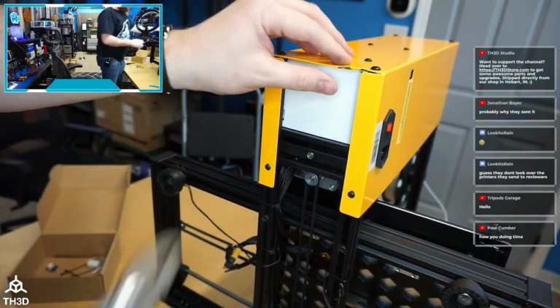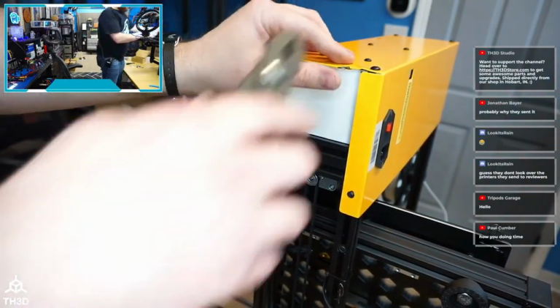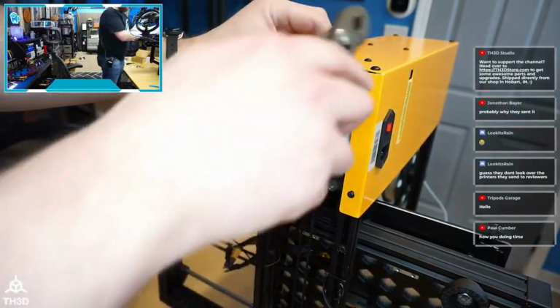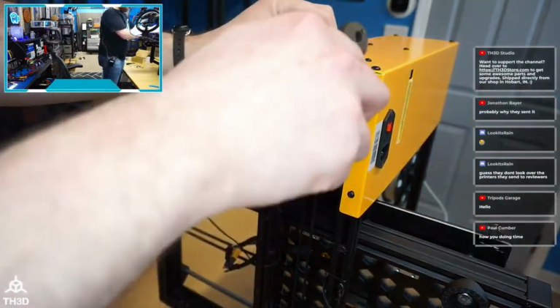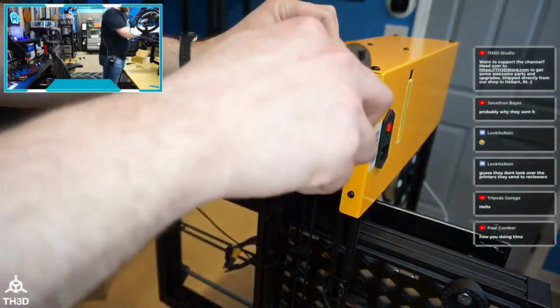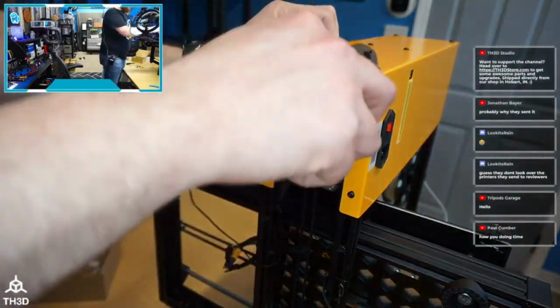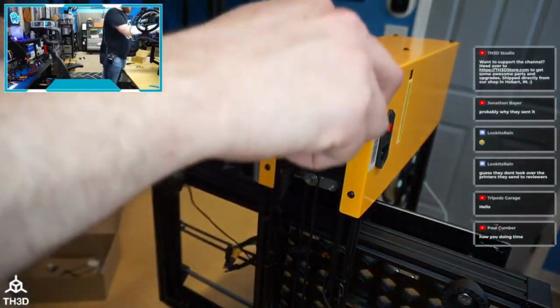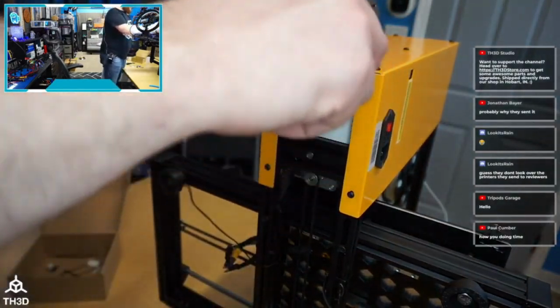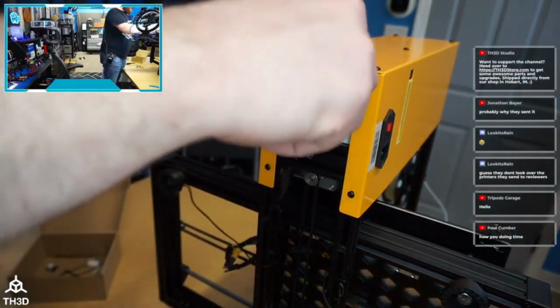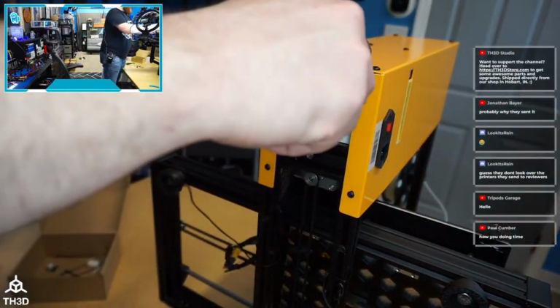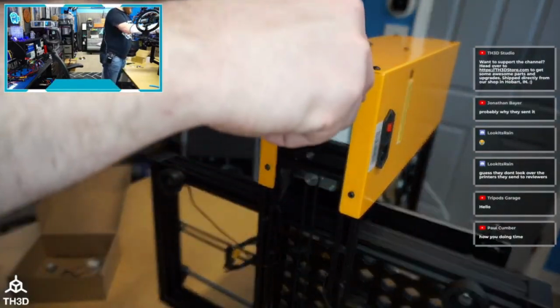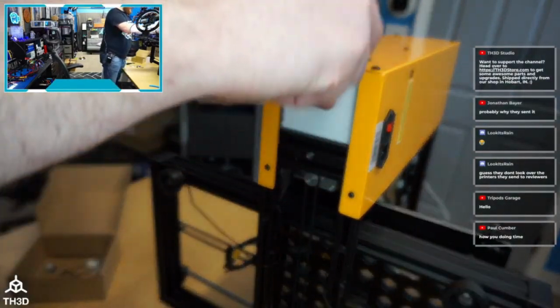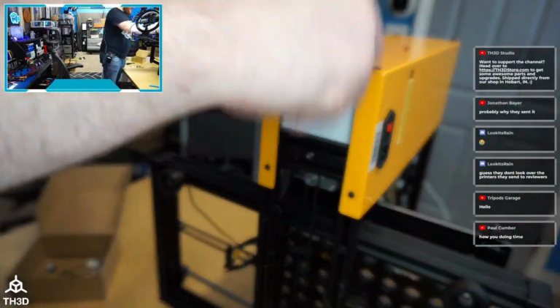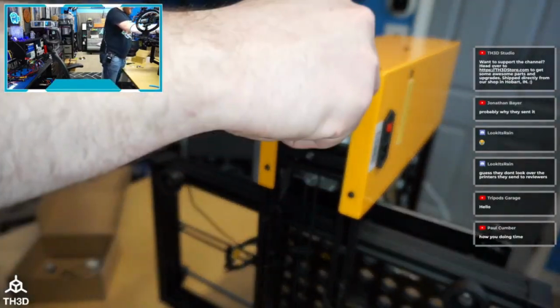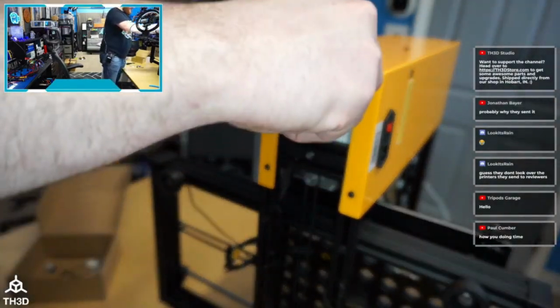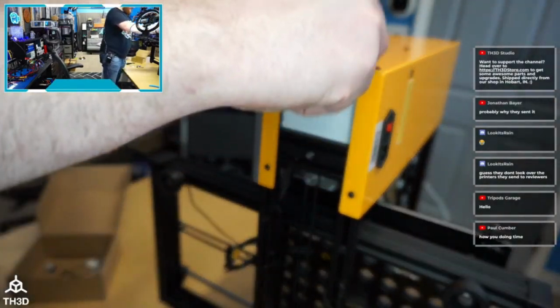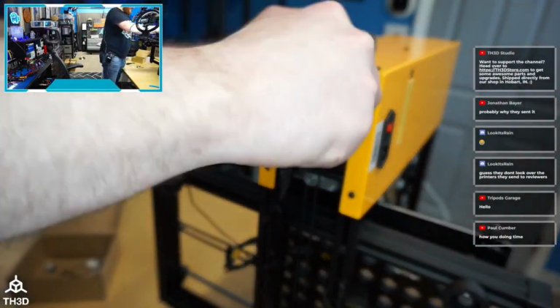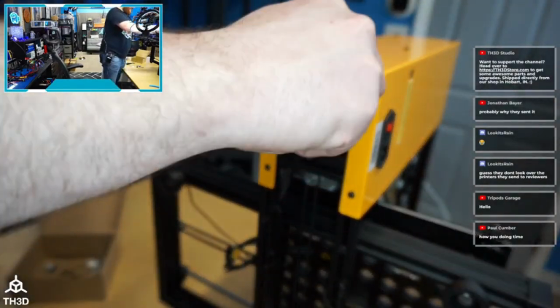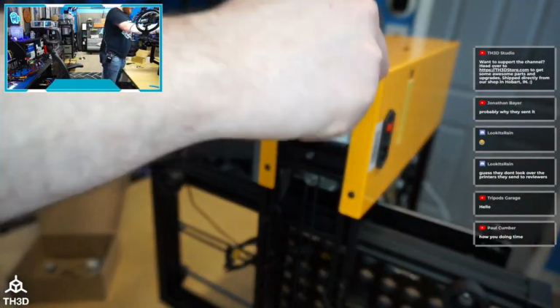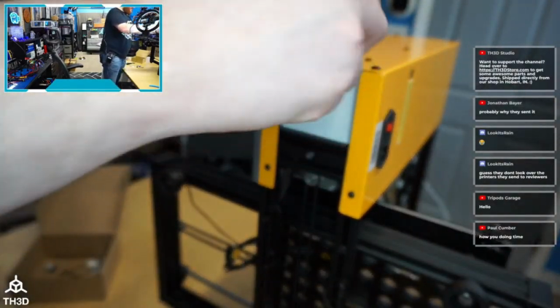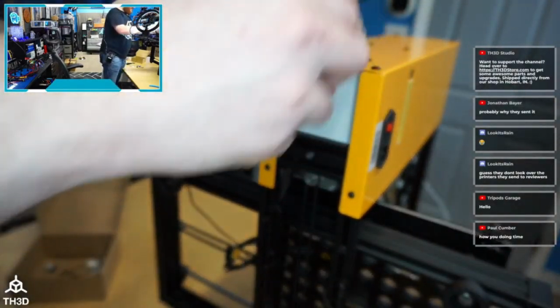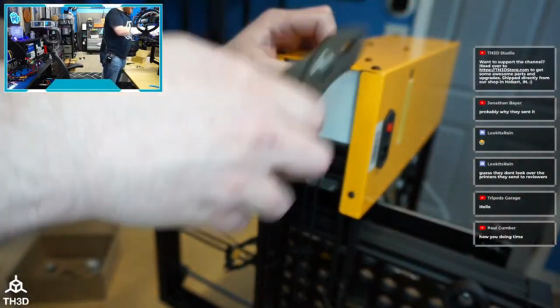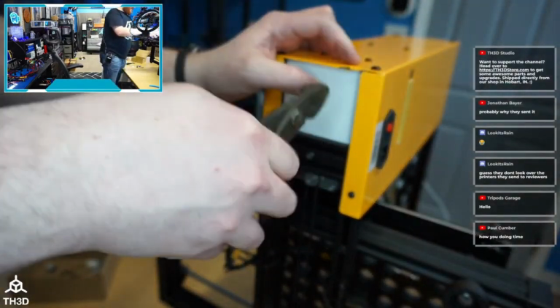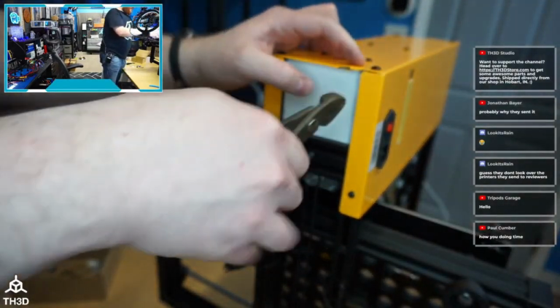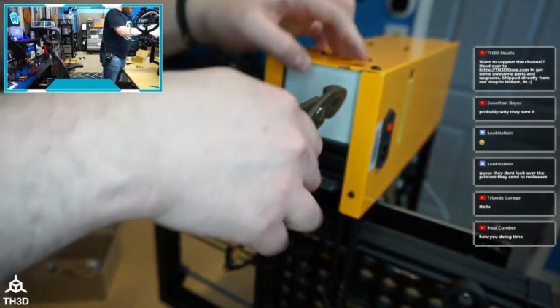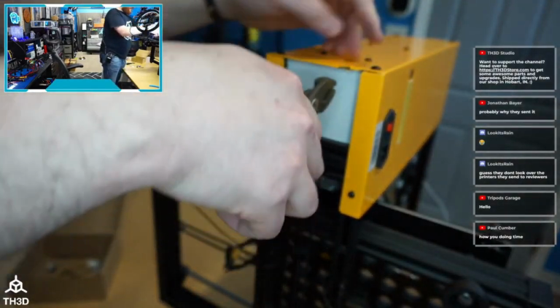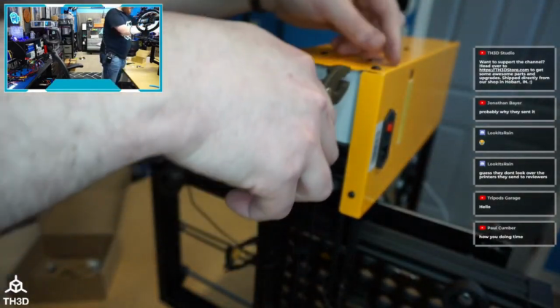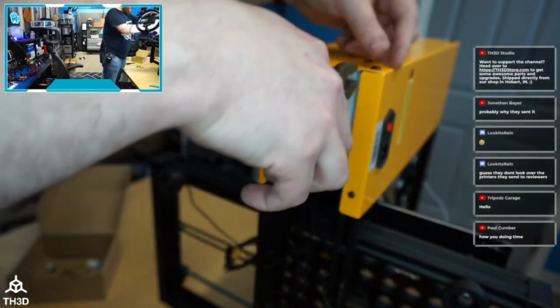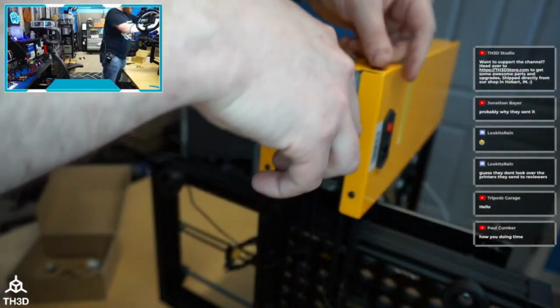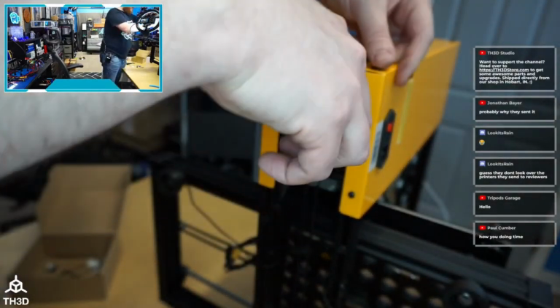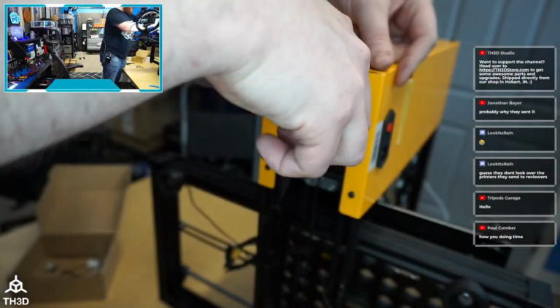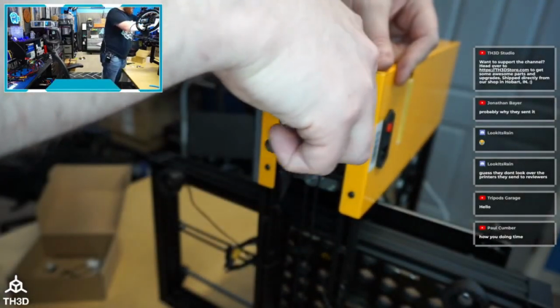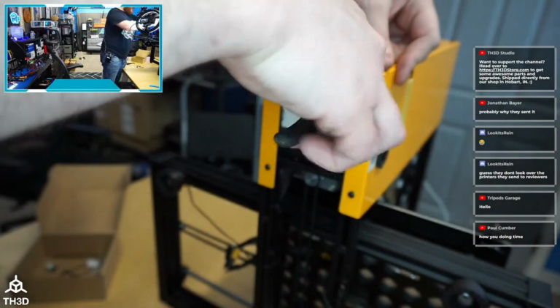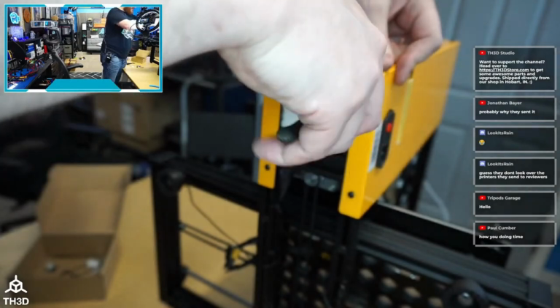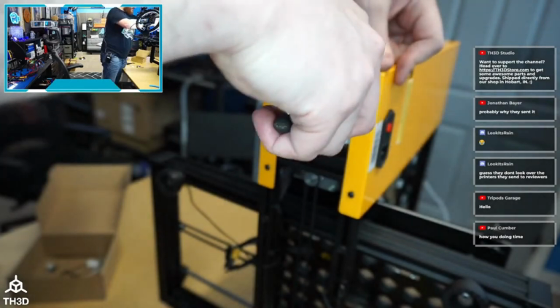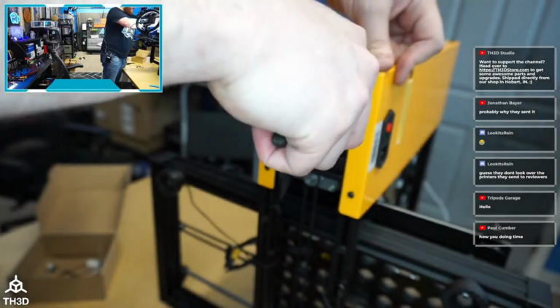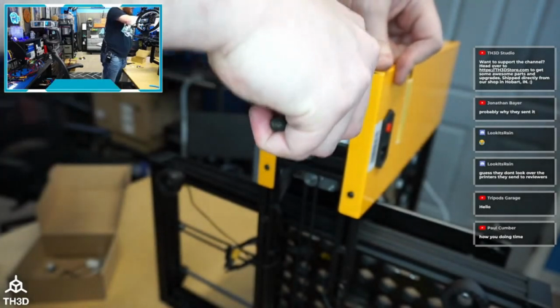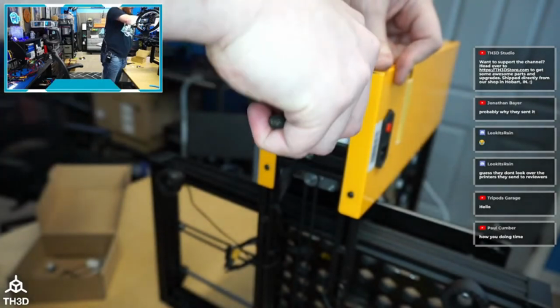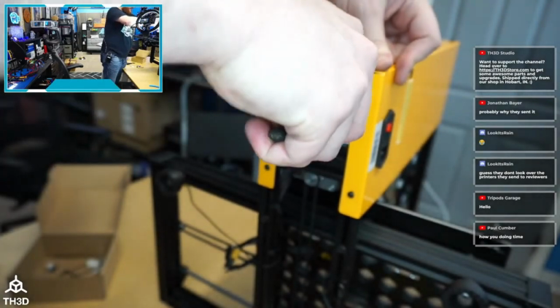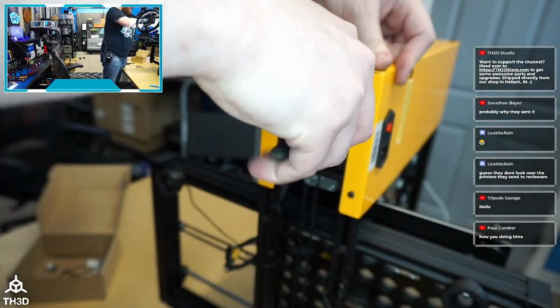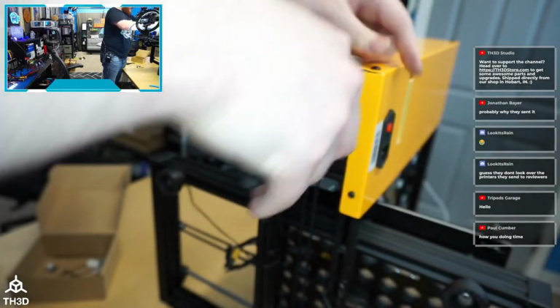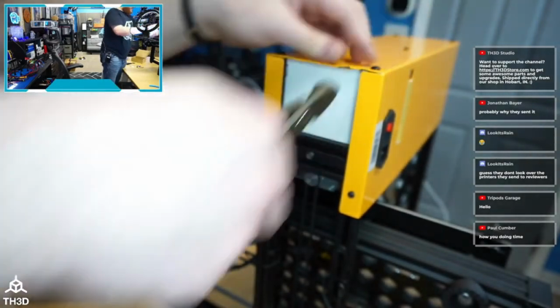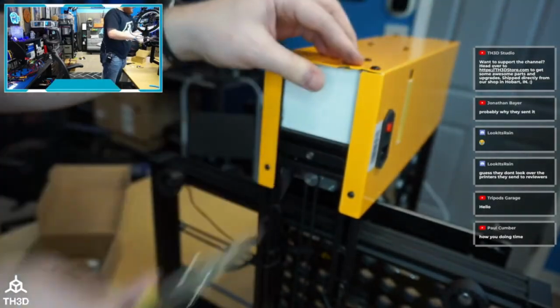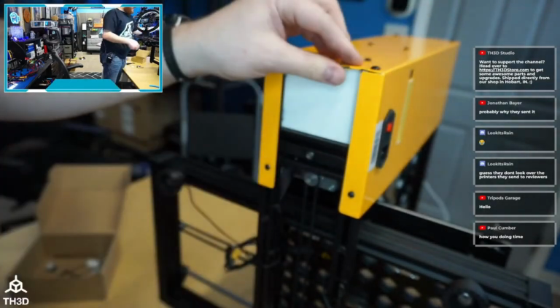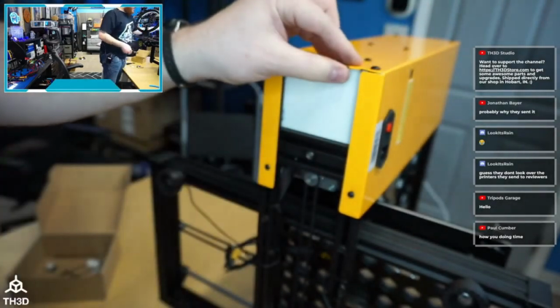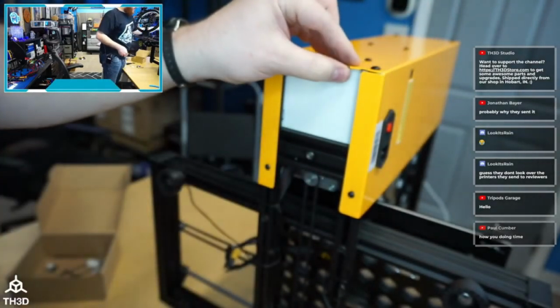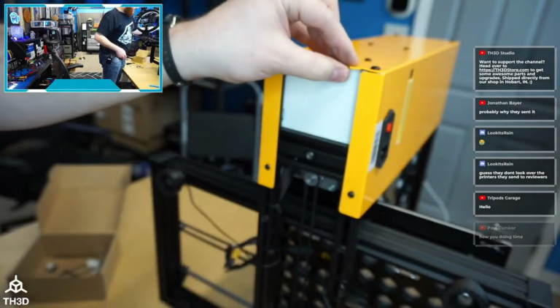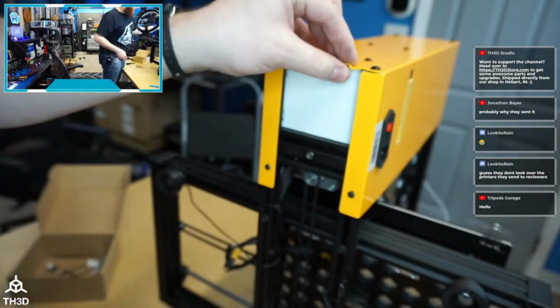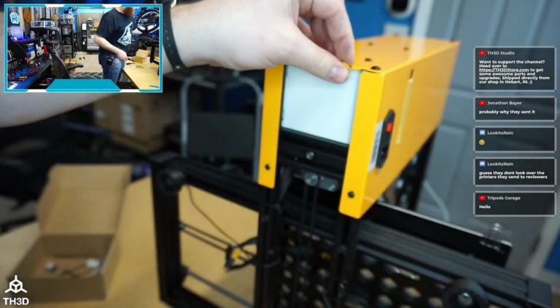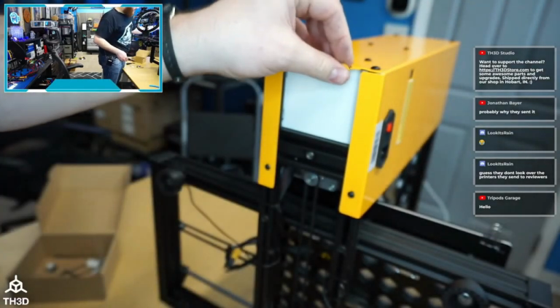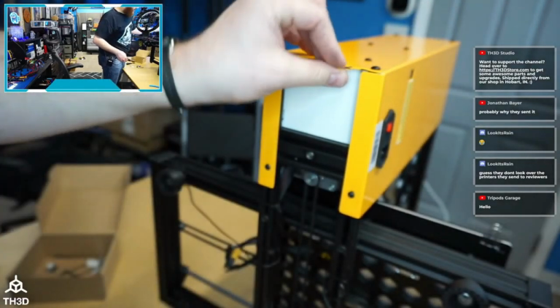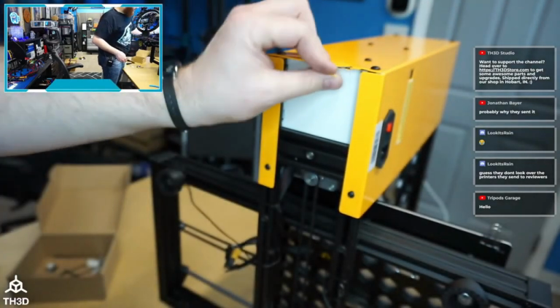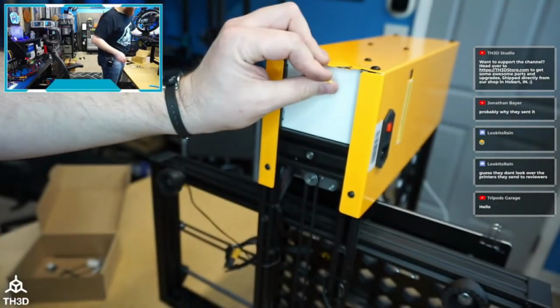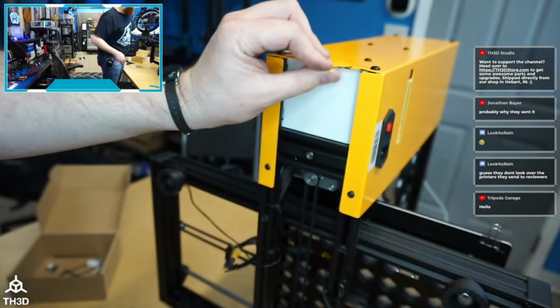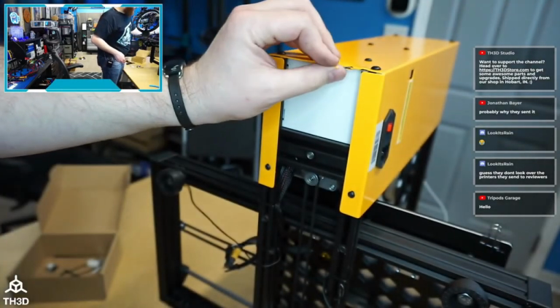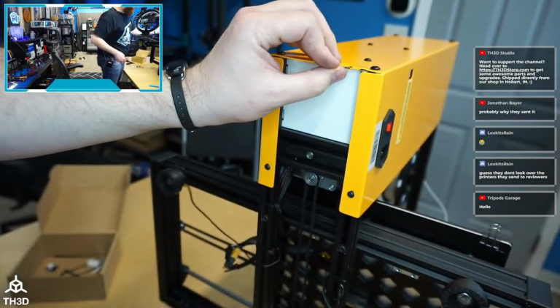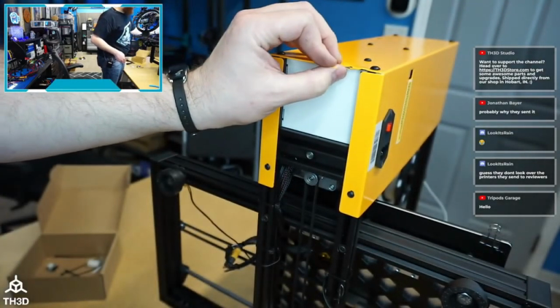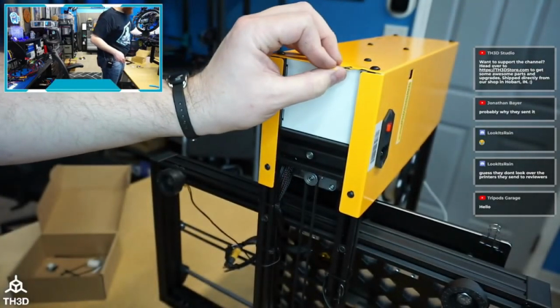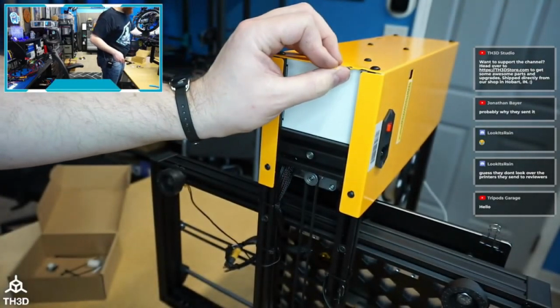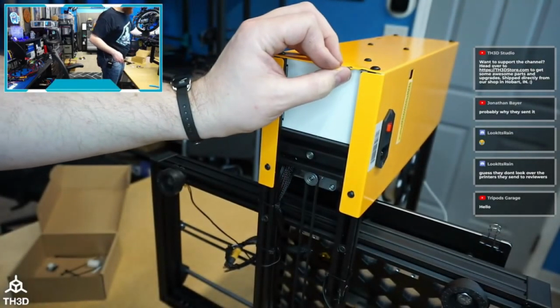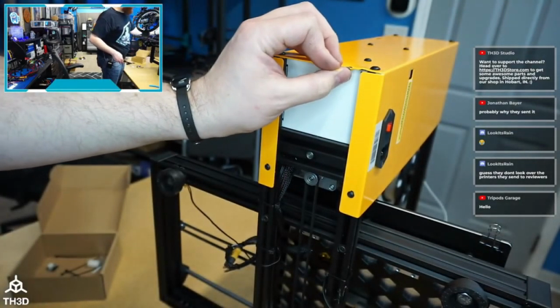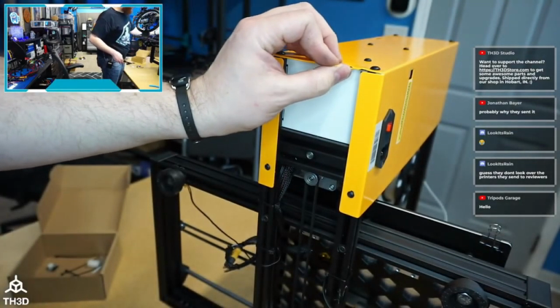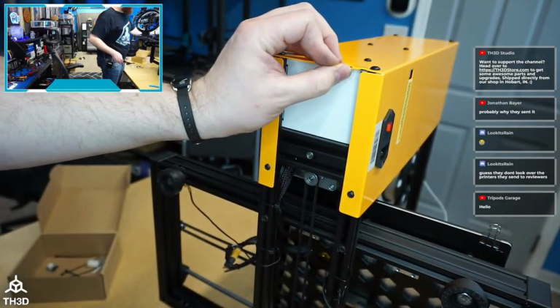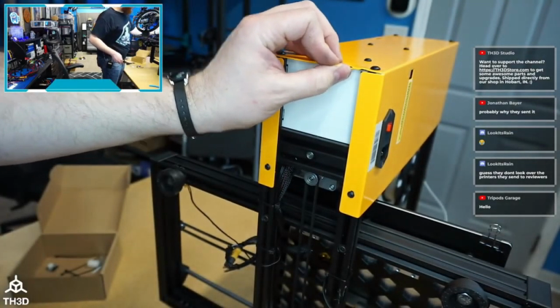I'm kind of upset about this. I'm going to send them pictures and ask: if I were a customer, would they send me a new cover? Obviously it's just cosmetic, but it's the principle — it's a new printer.